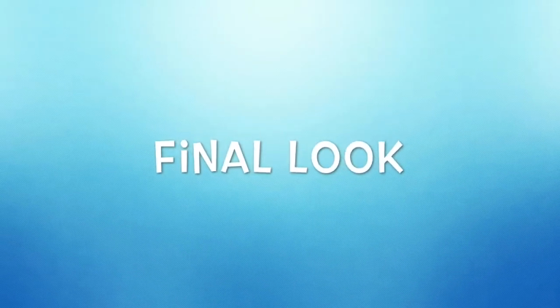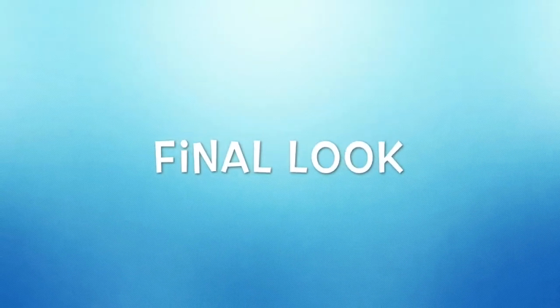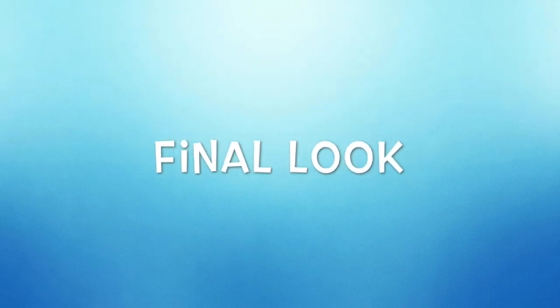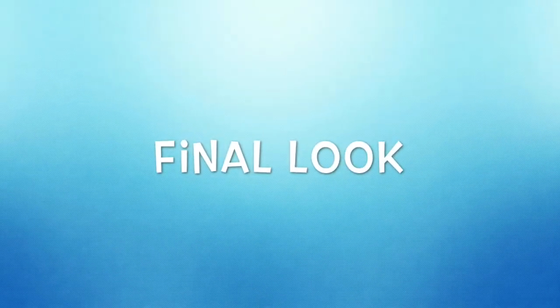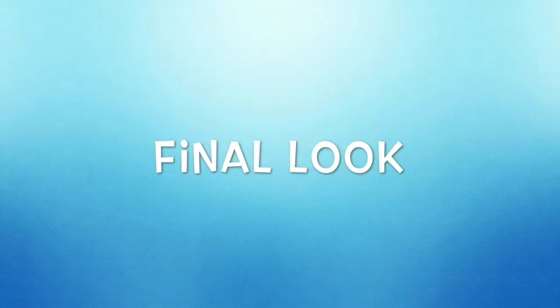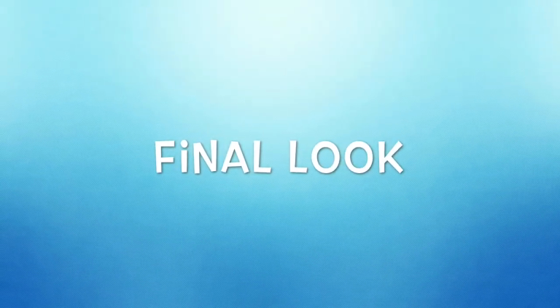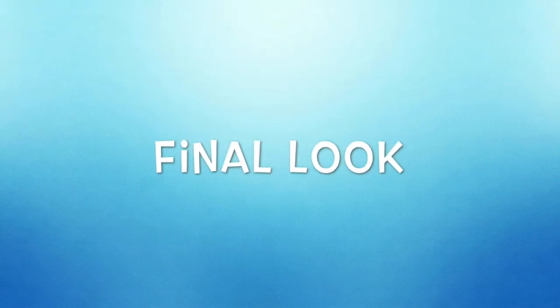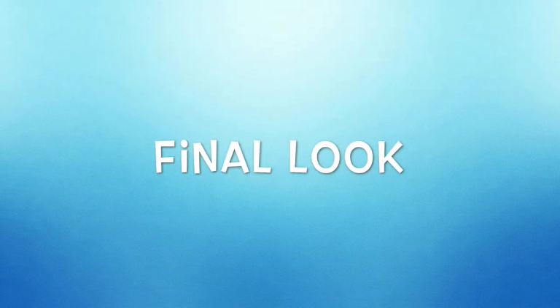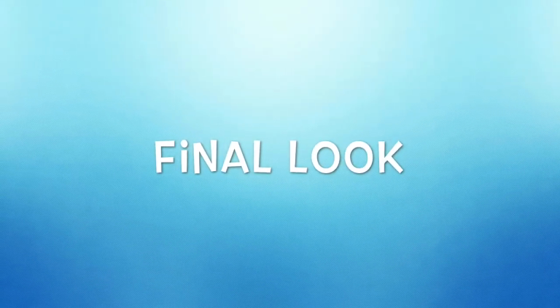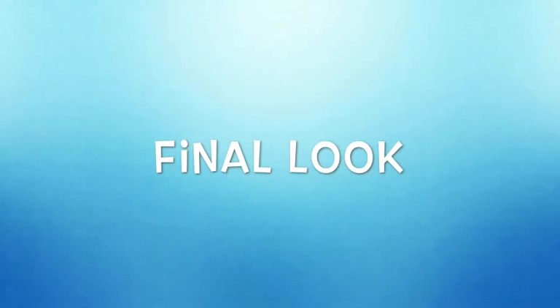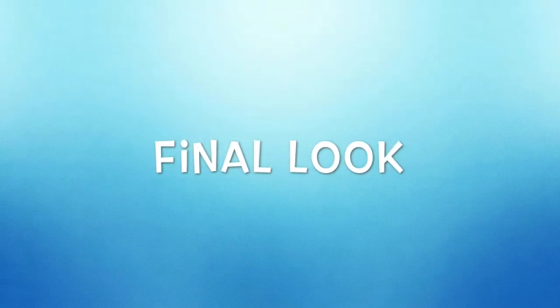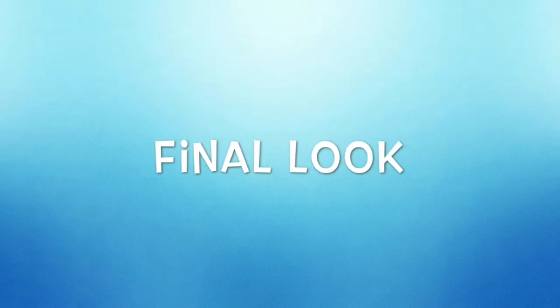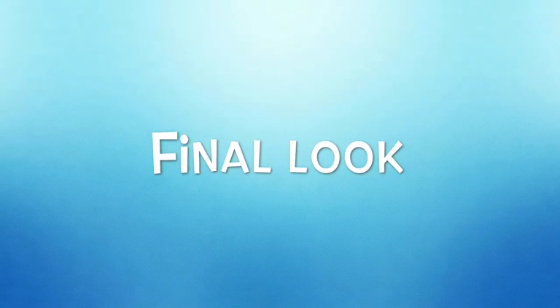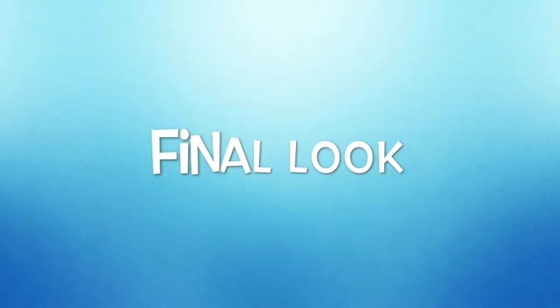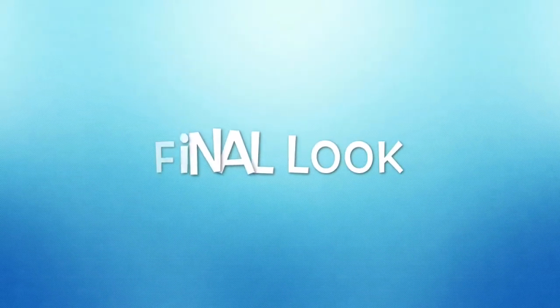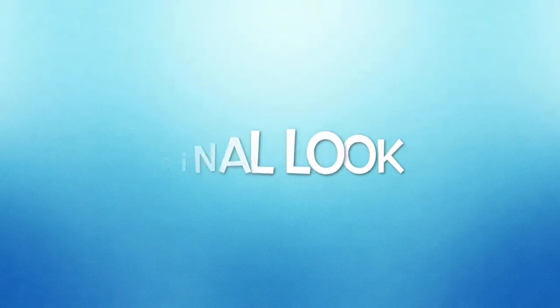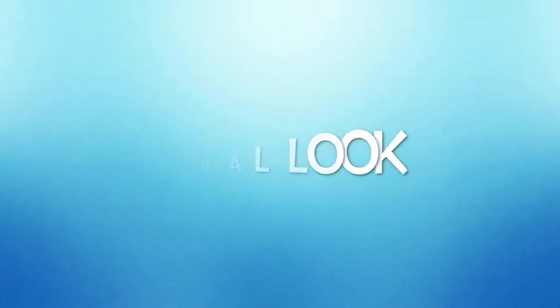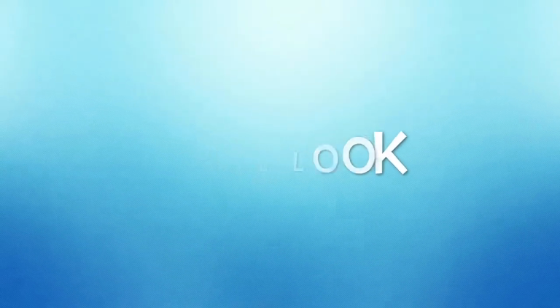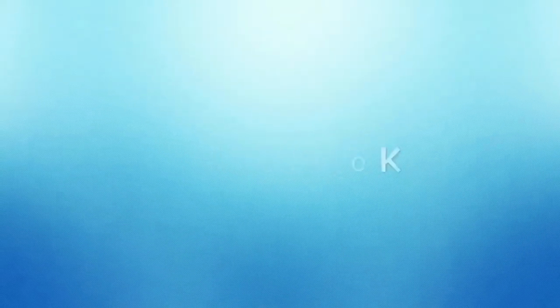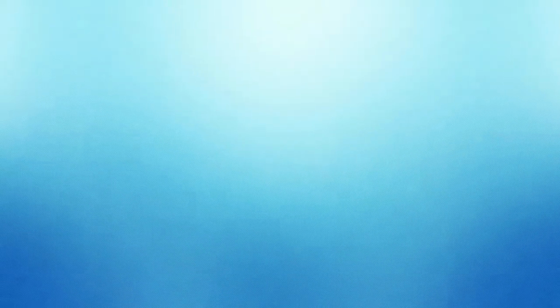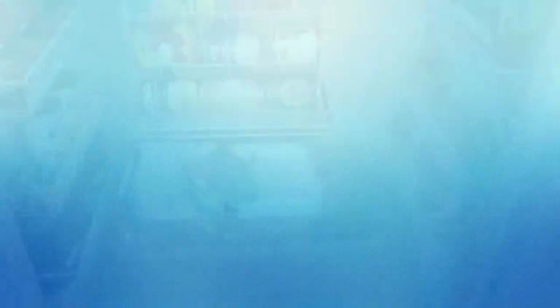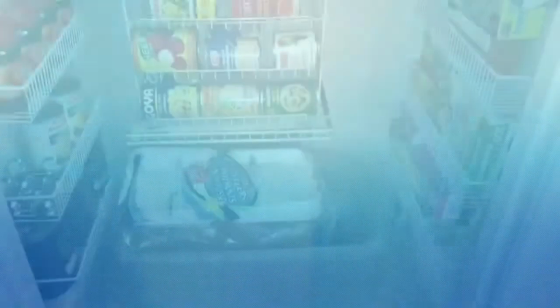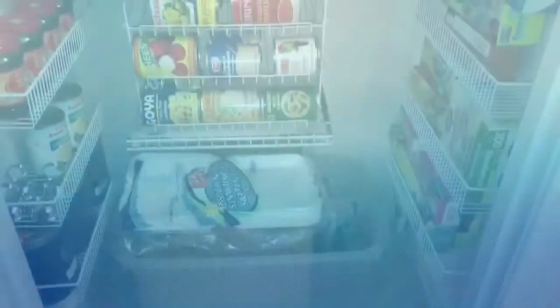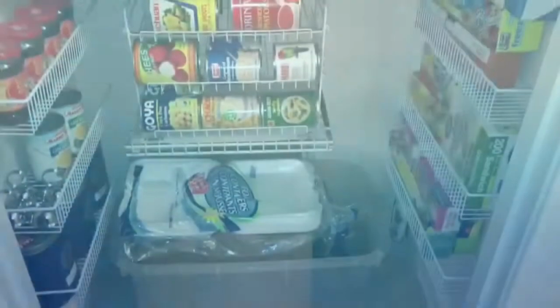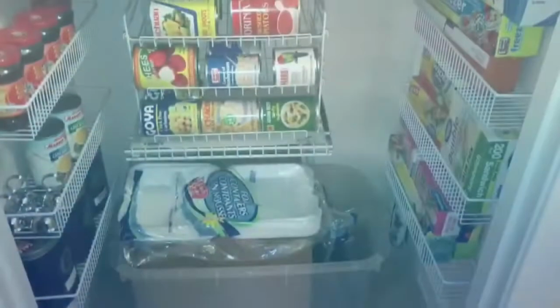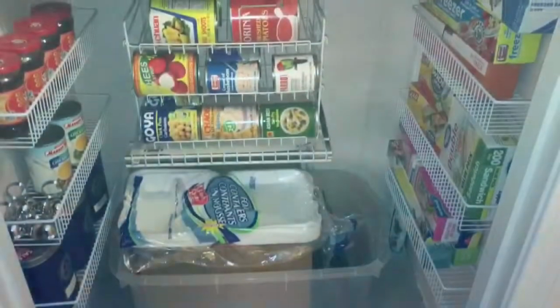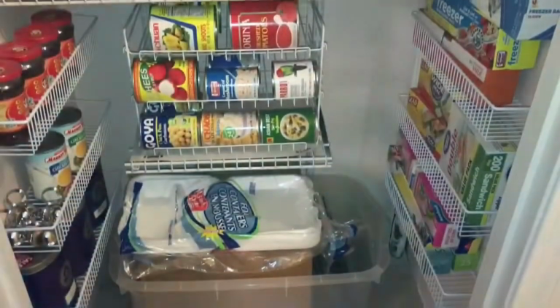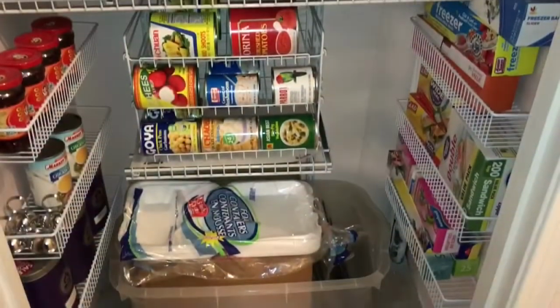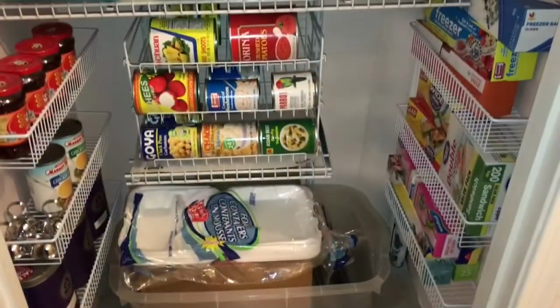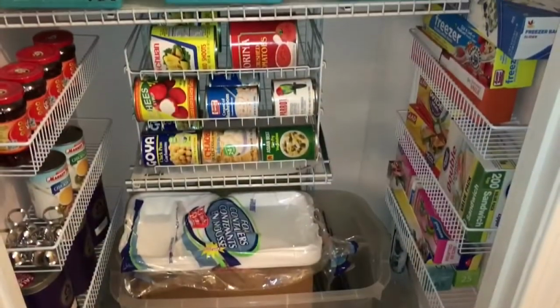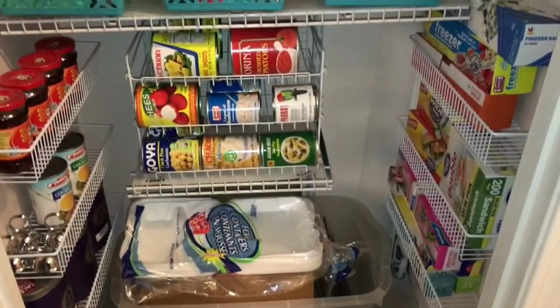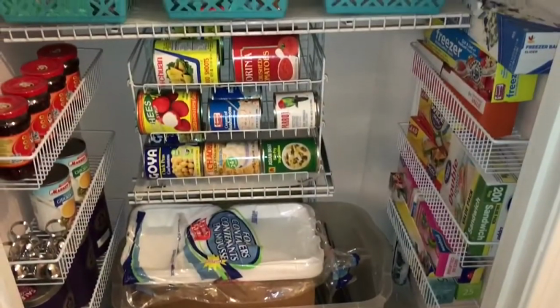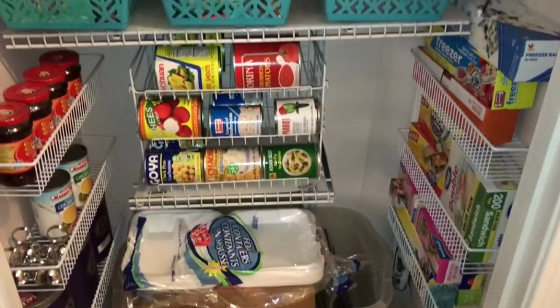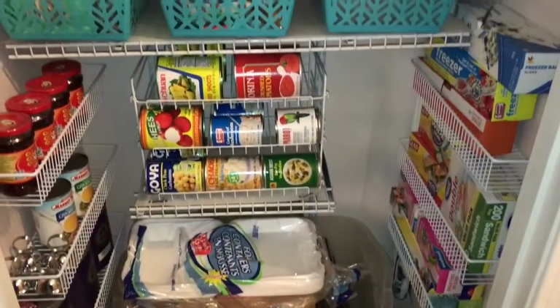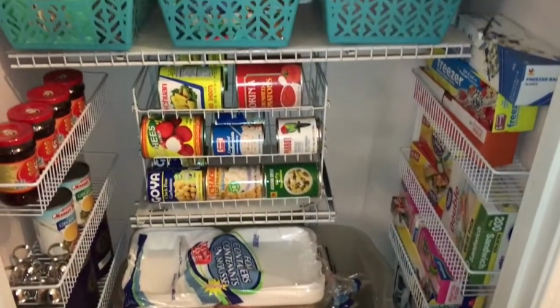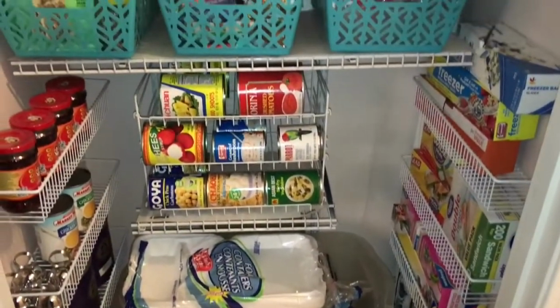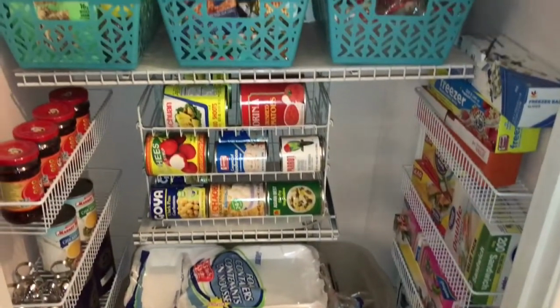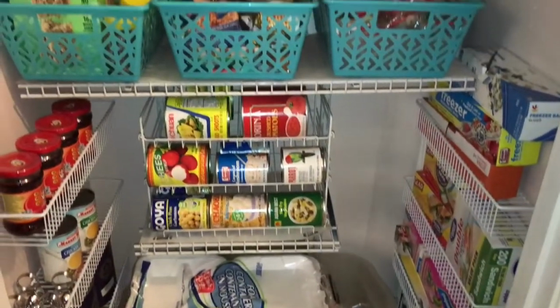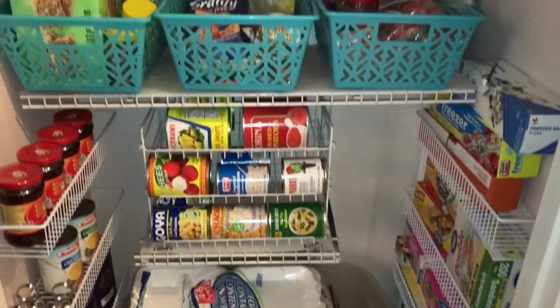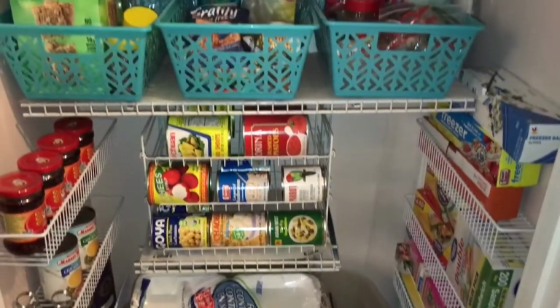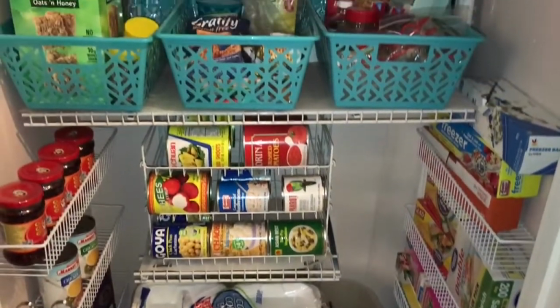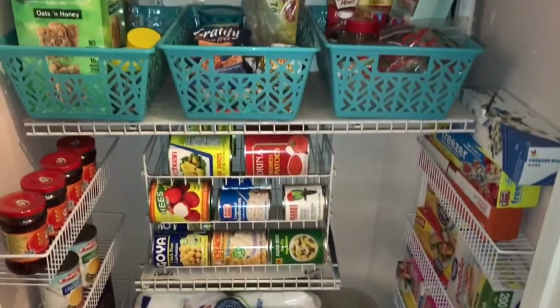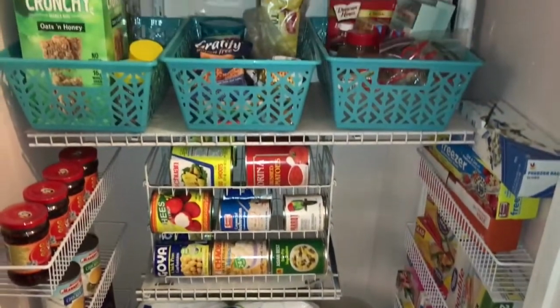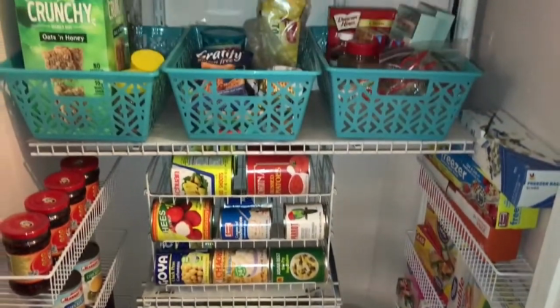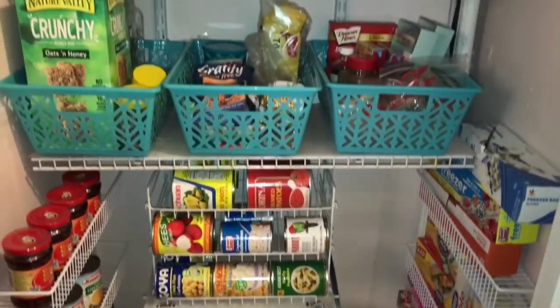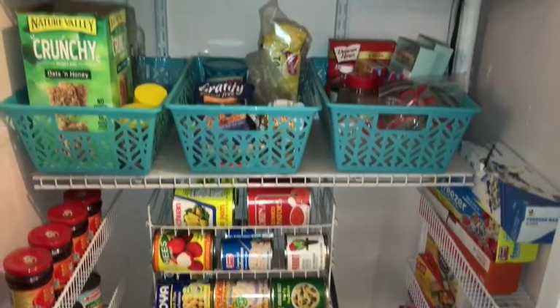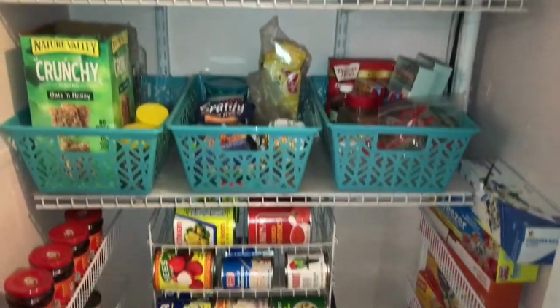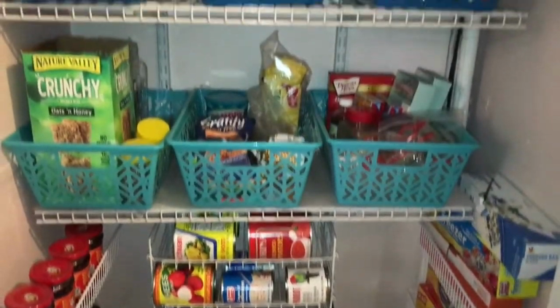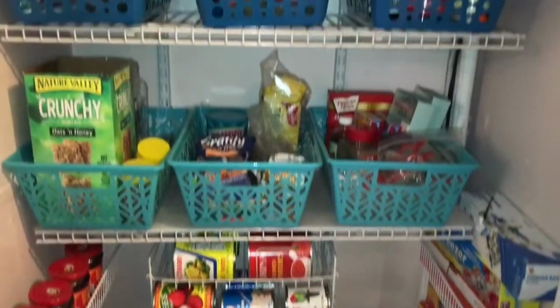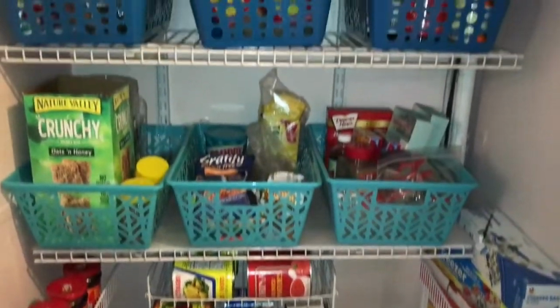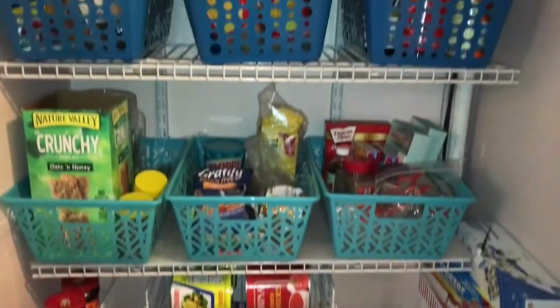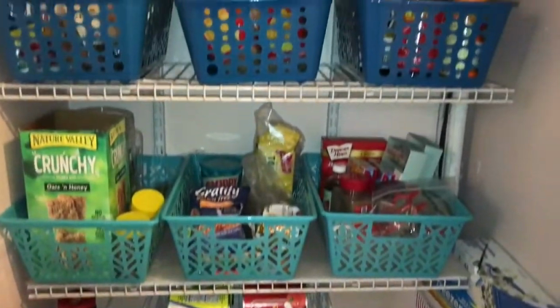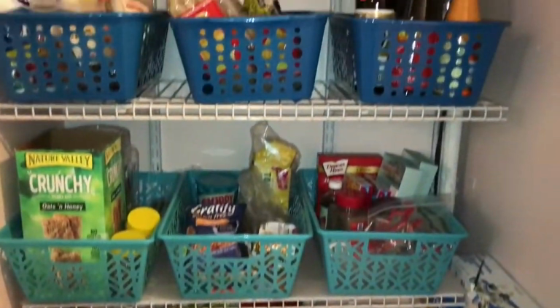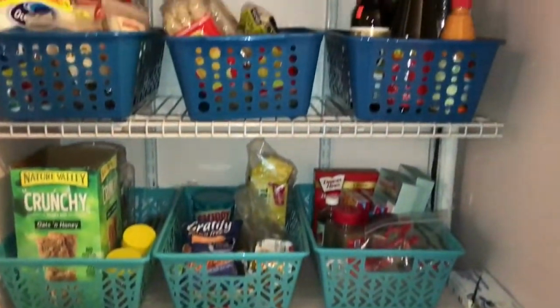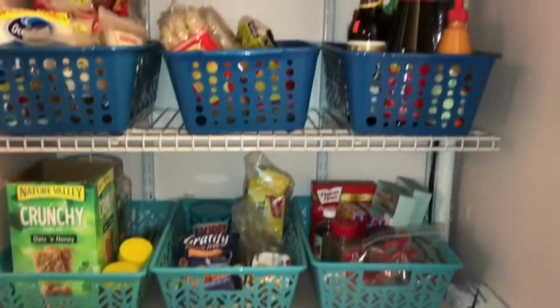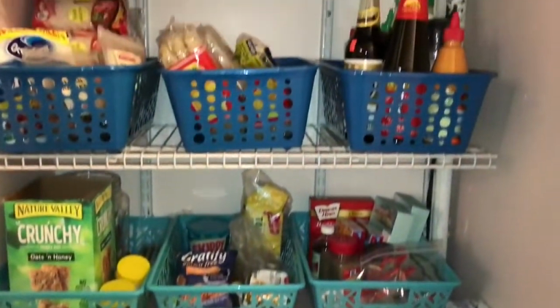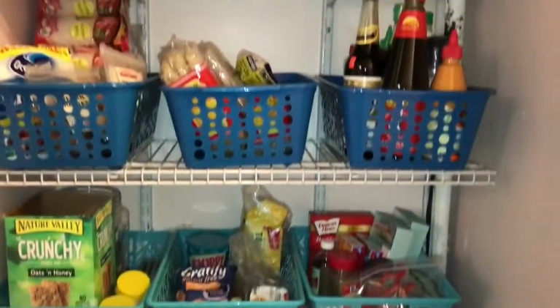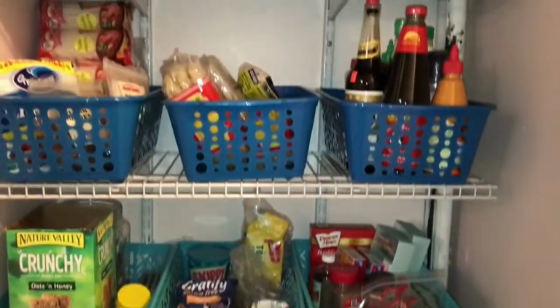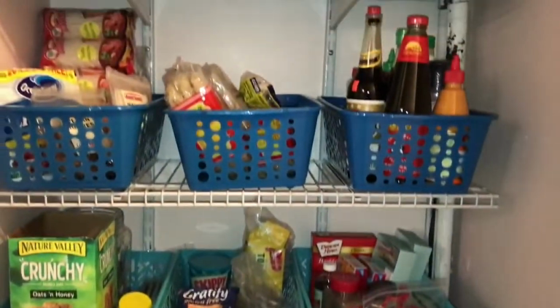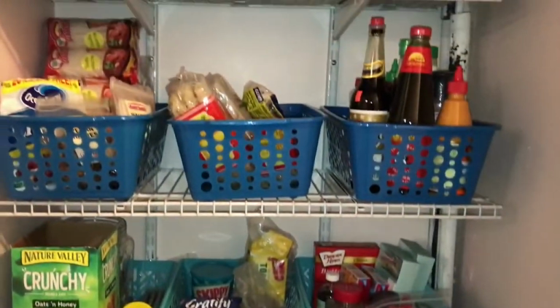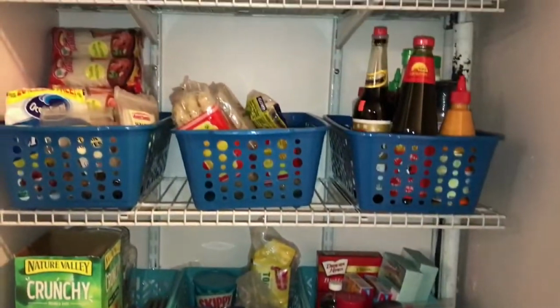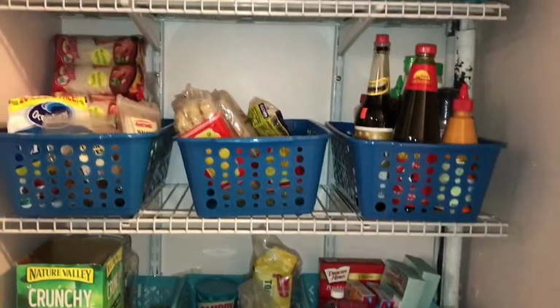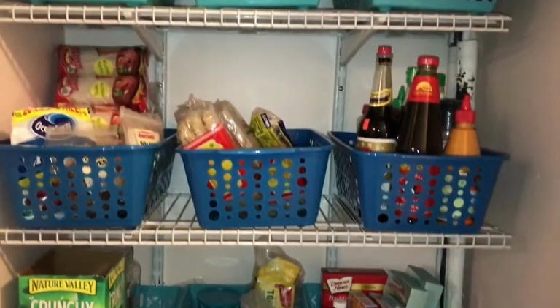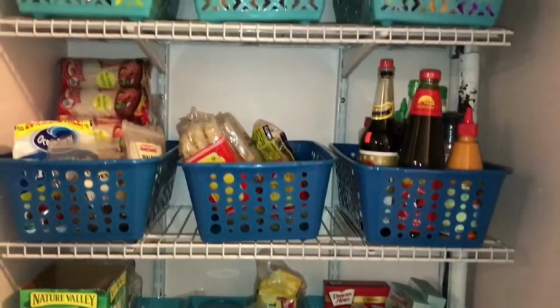Here's the final look of the pantry organization. I hope these hacks help you get organized and be more efficient in your kitchen. Thanks for watching, guys — have a great day, stay inspired!